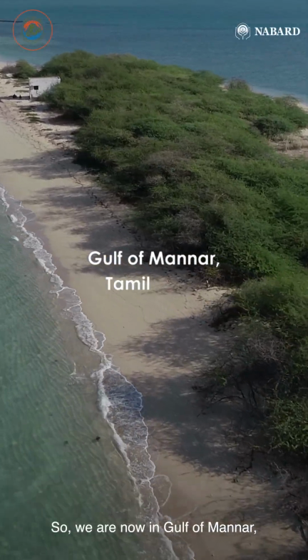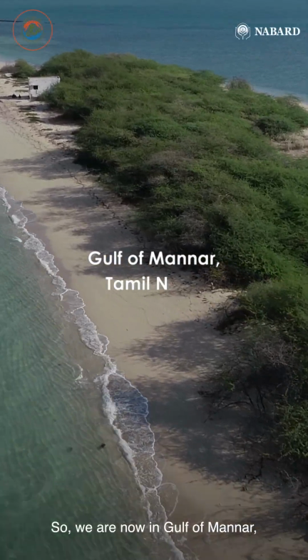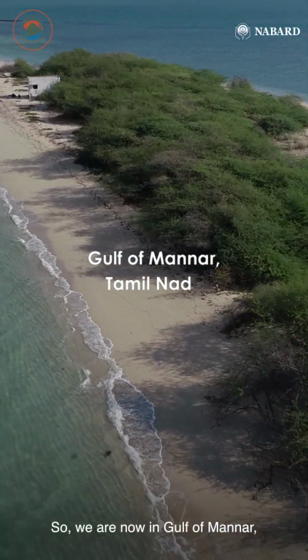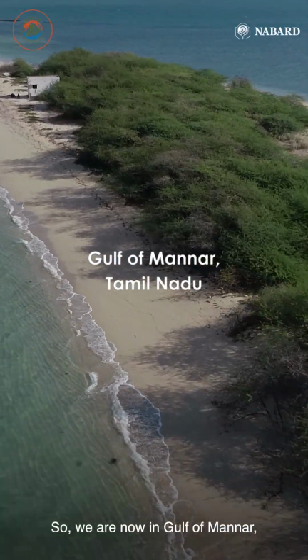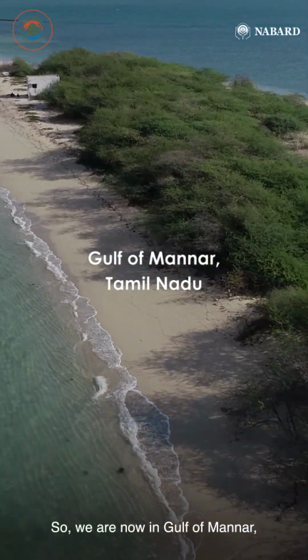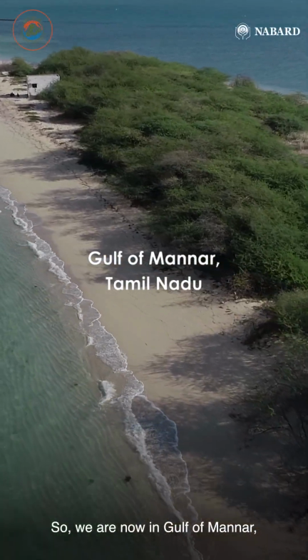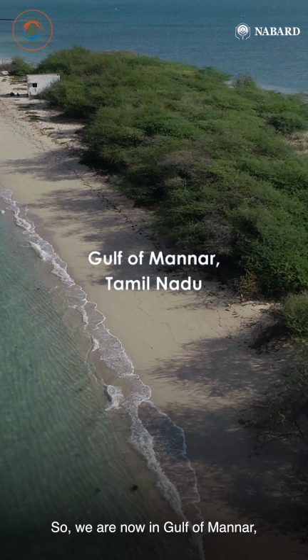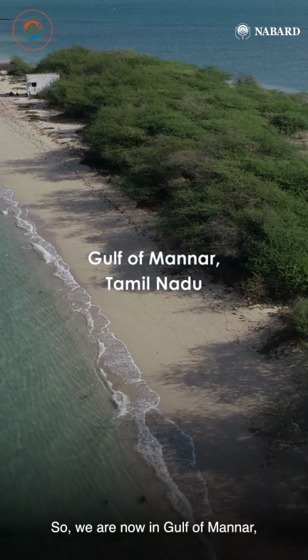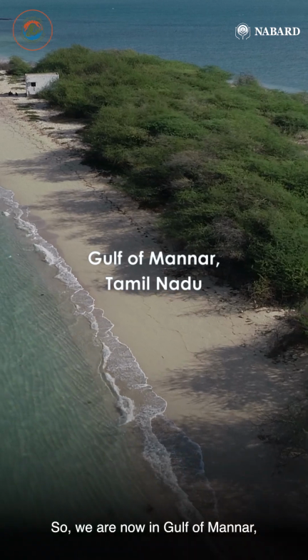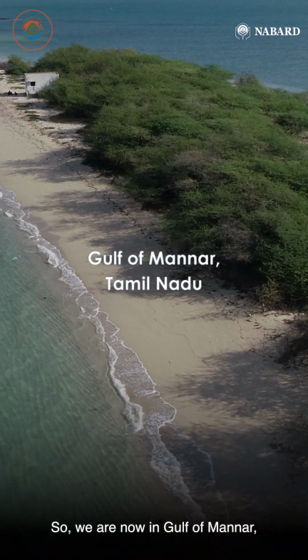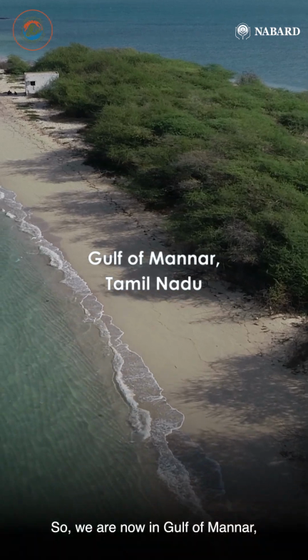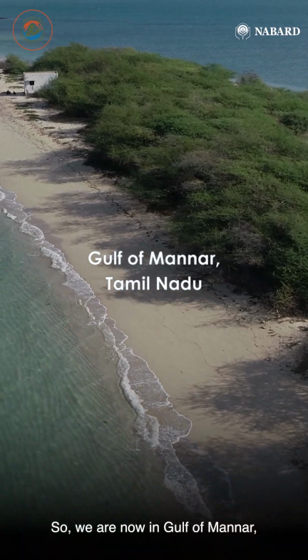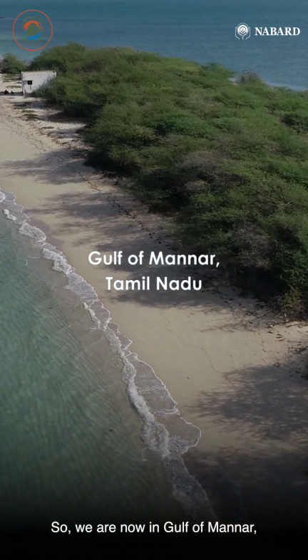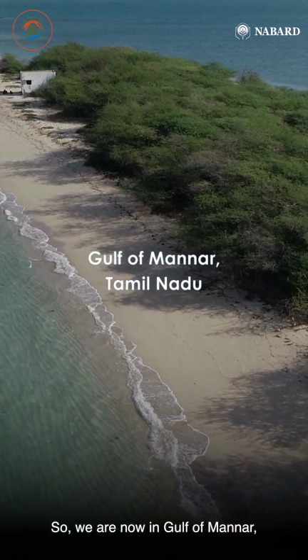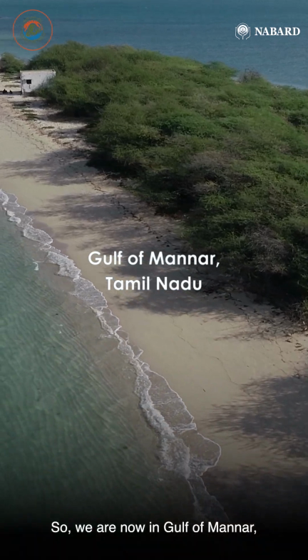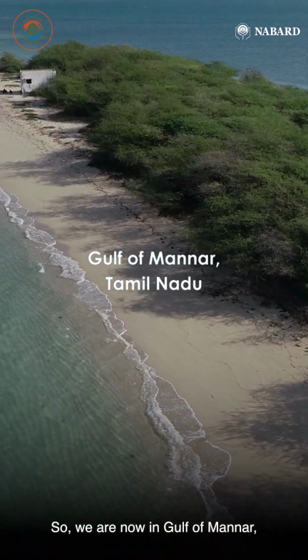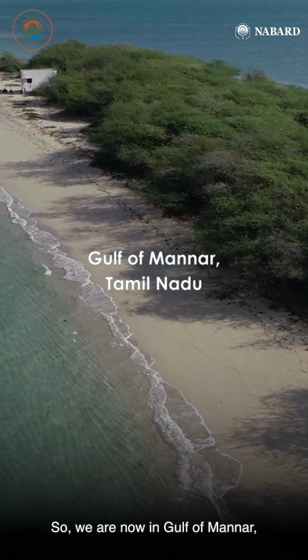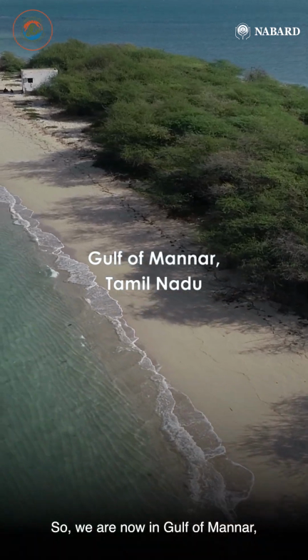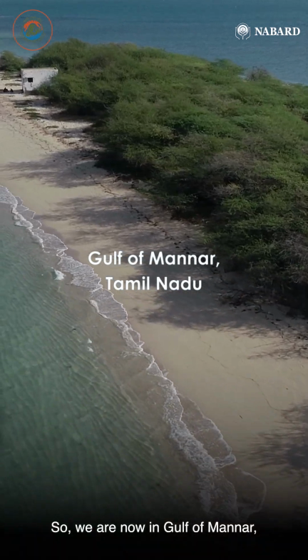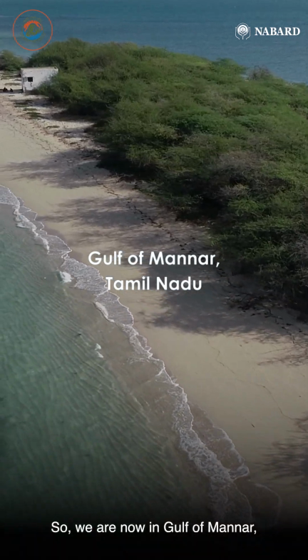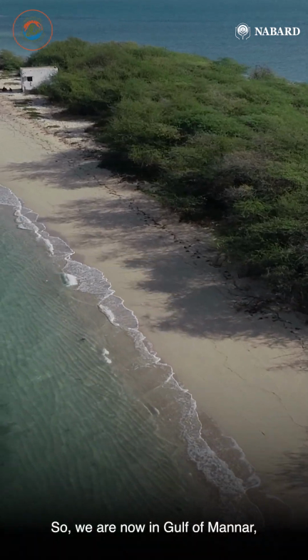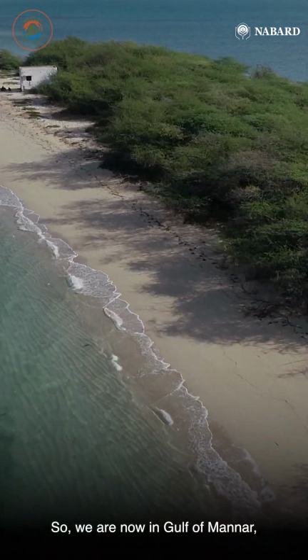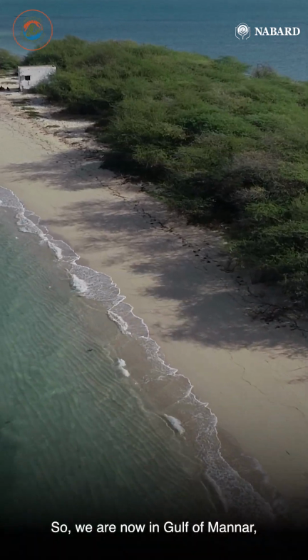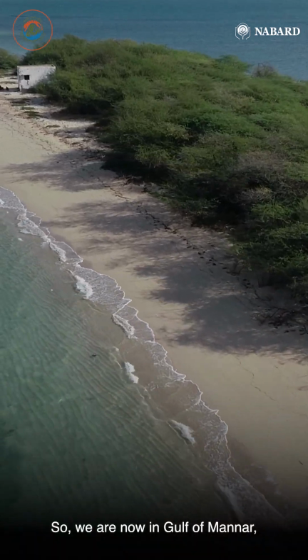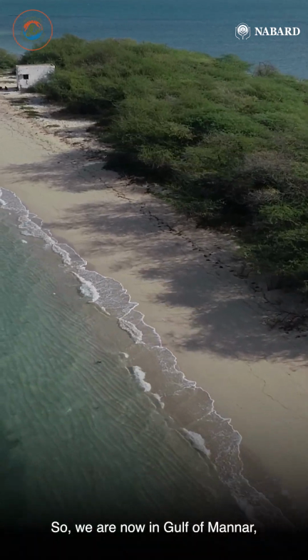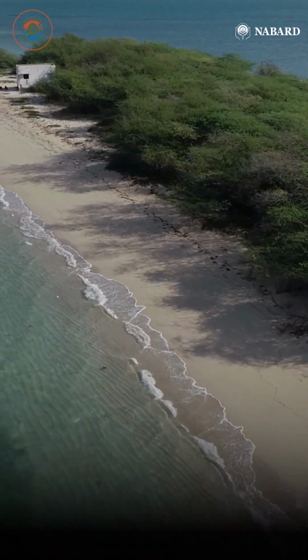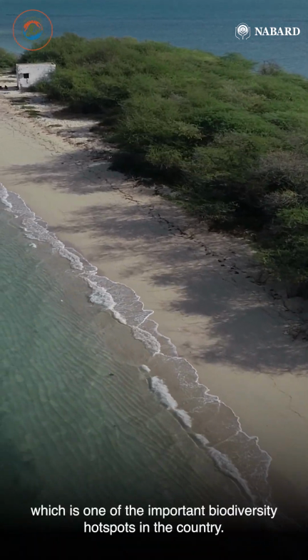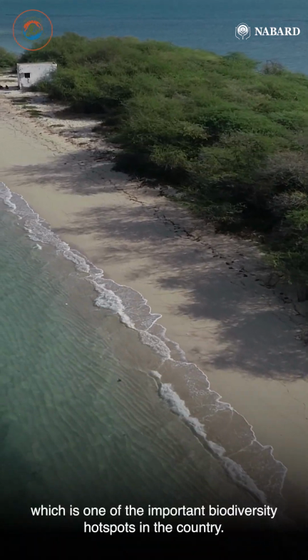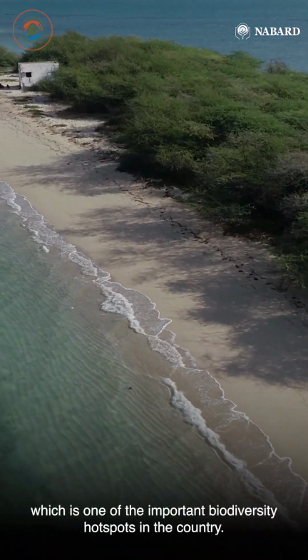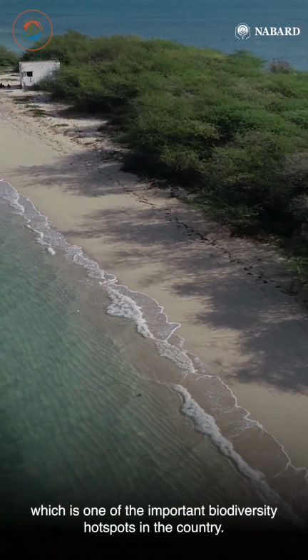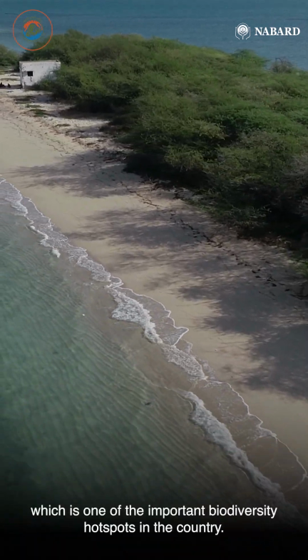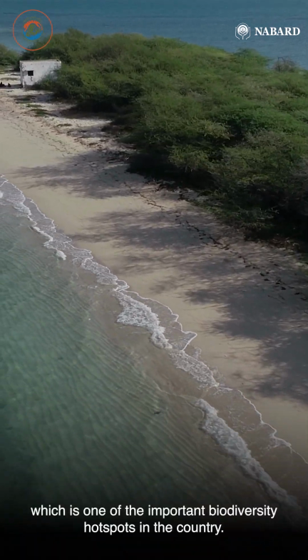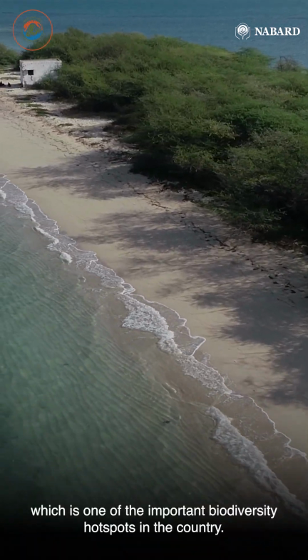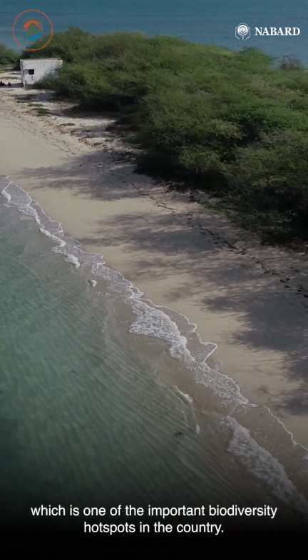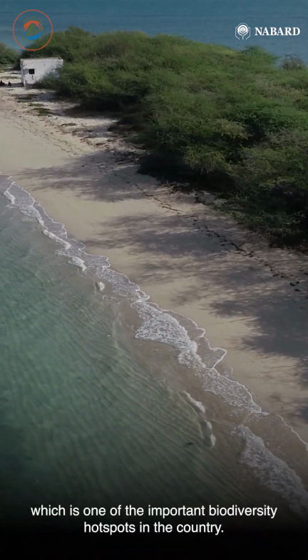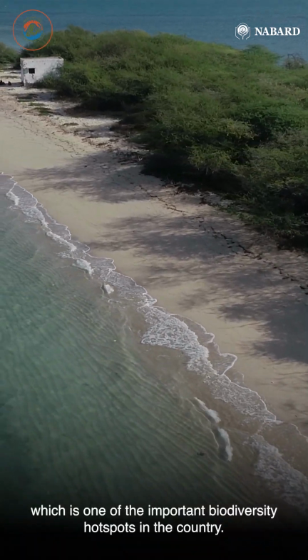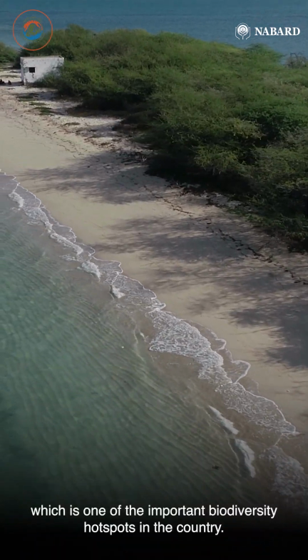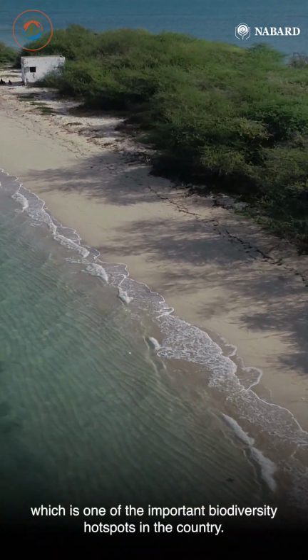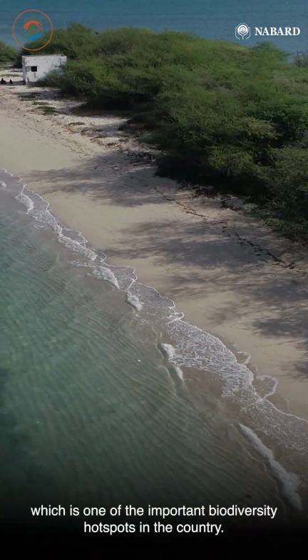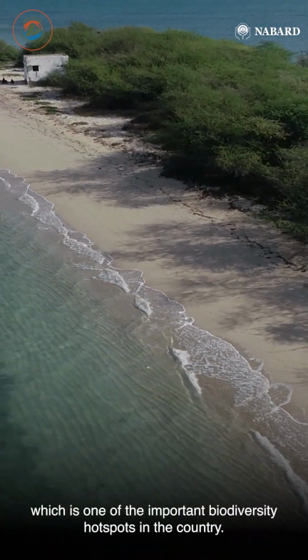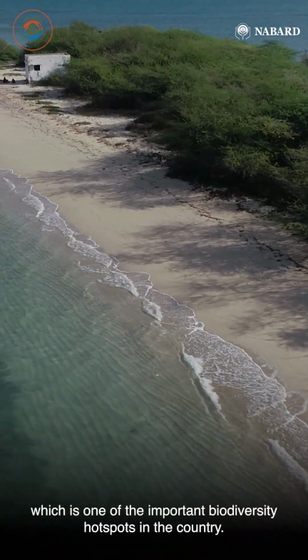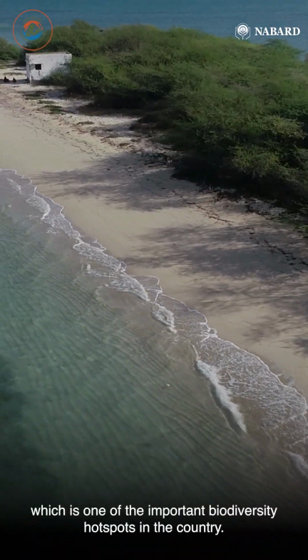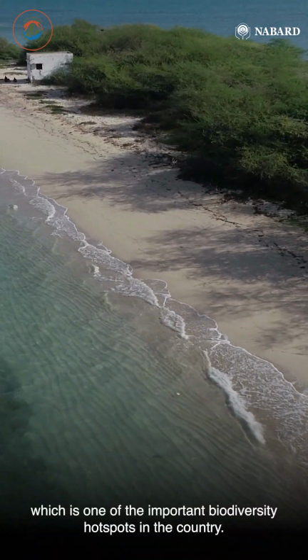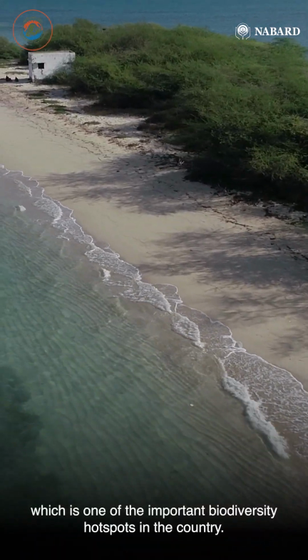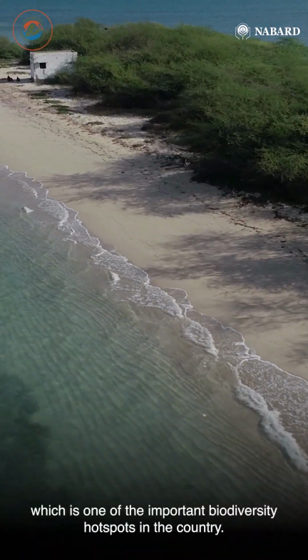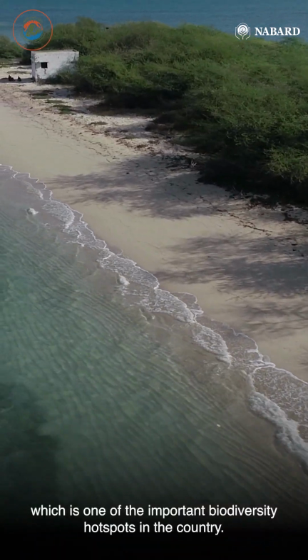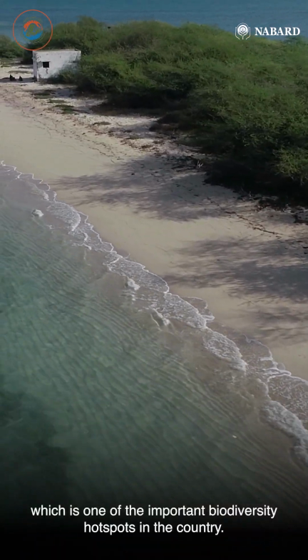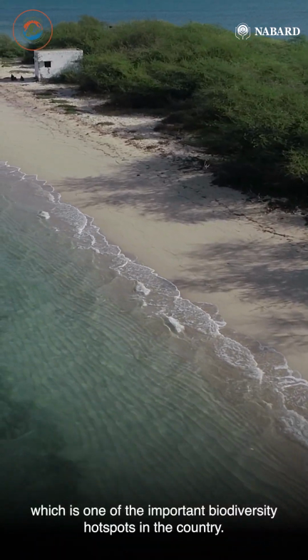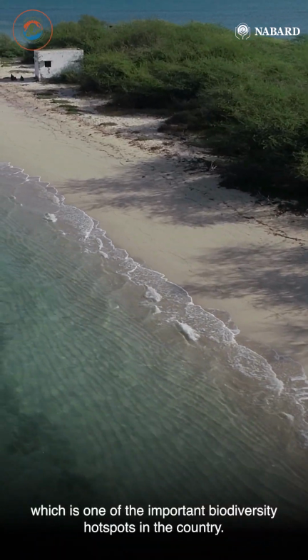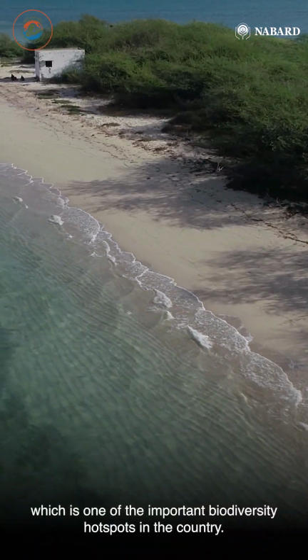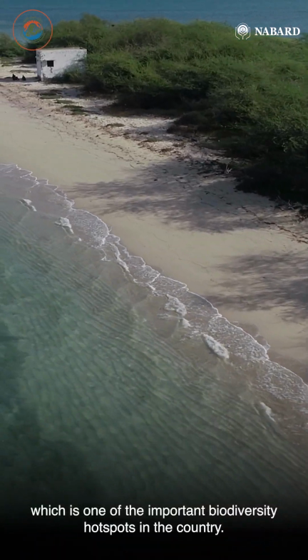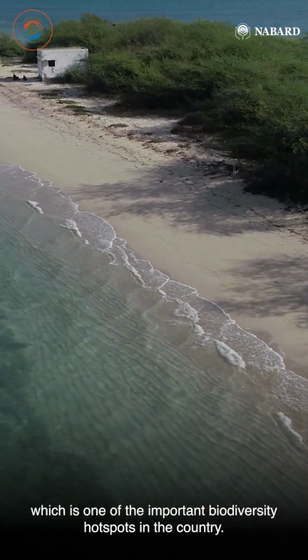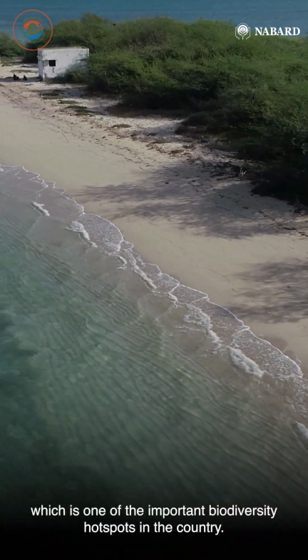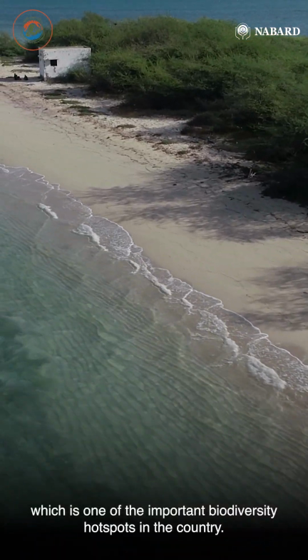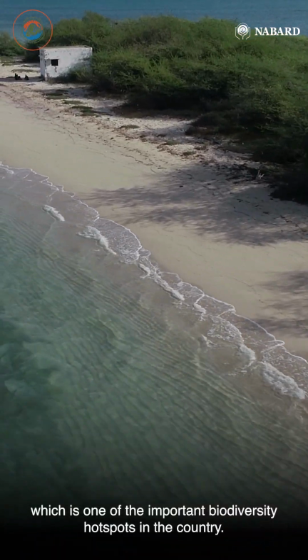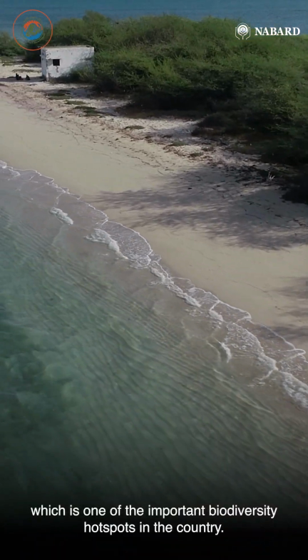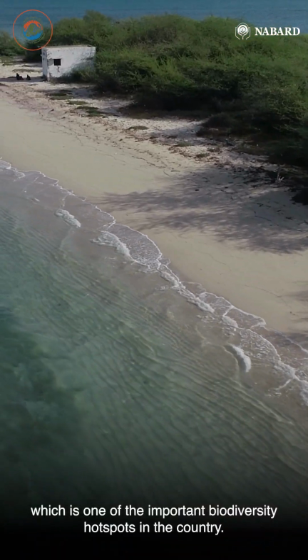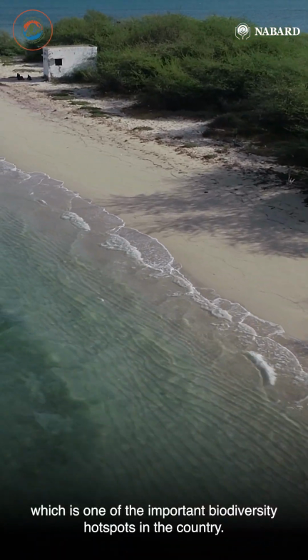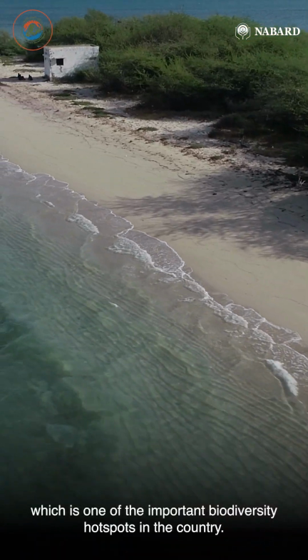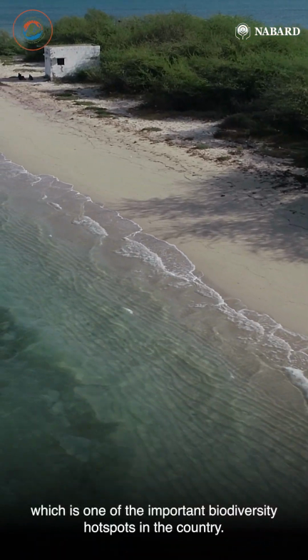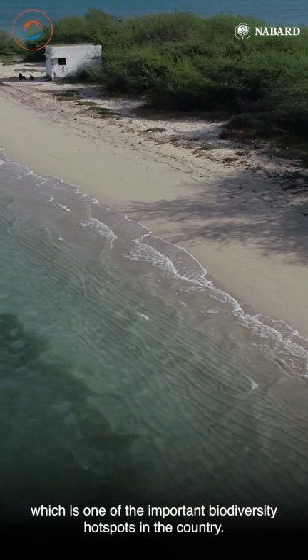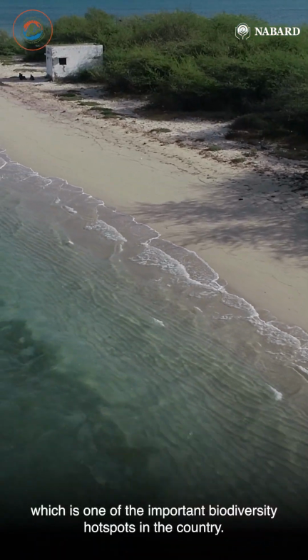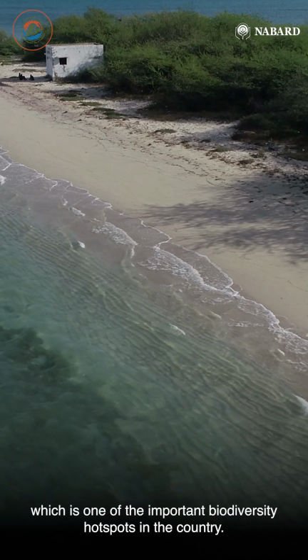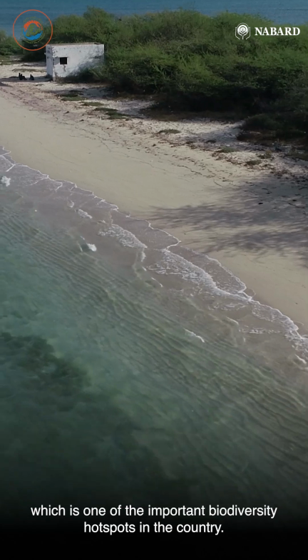So we are now in the Gulf of Mannar, which is one of the important biodiversity hotspots in the country.